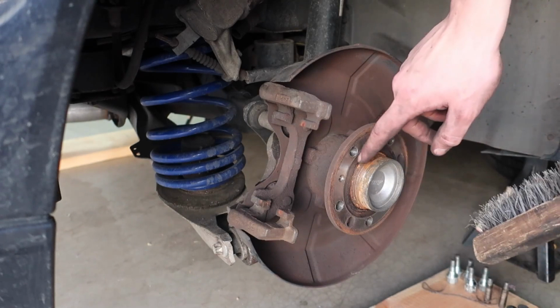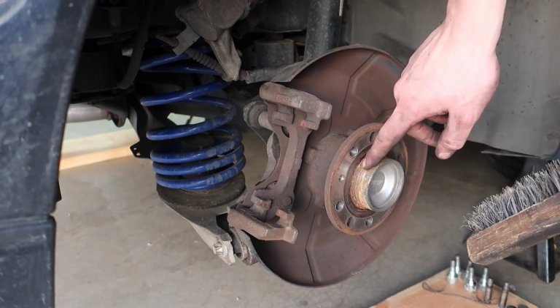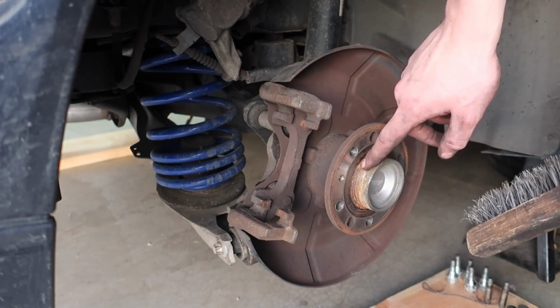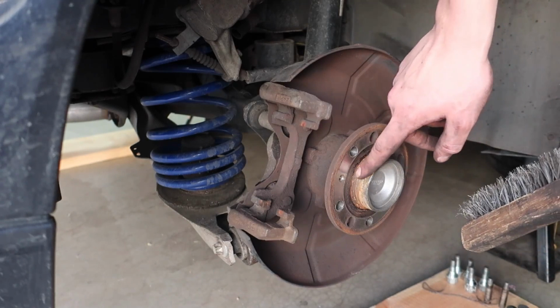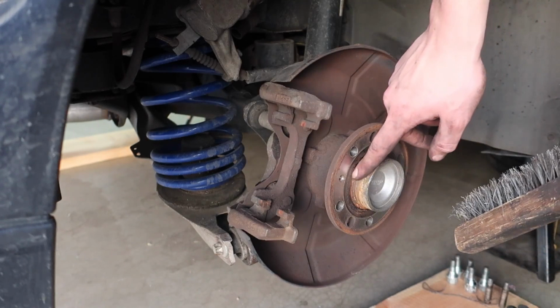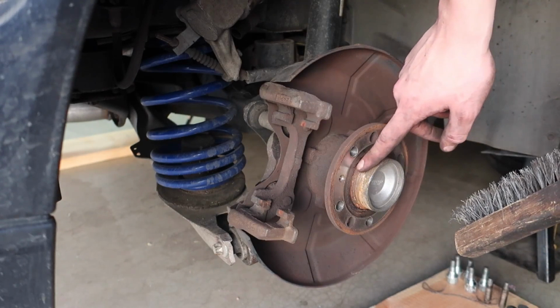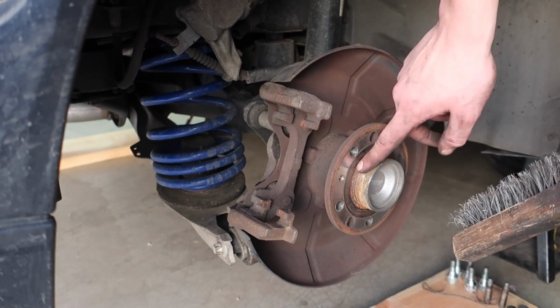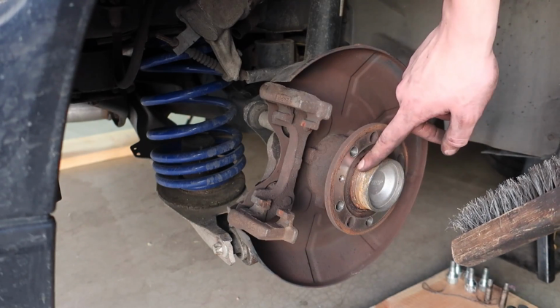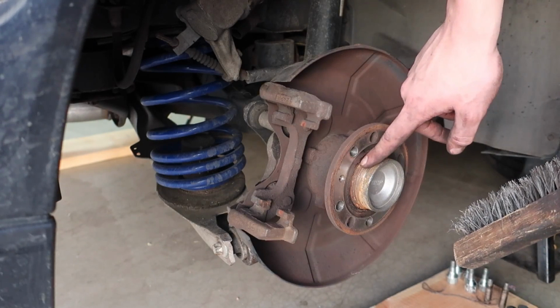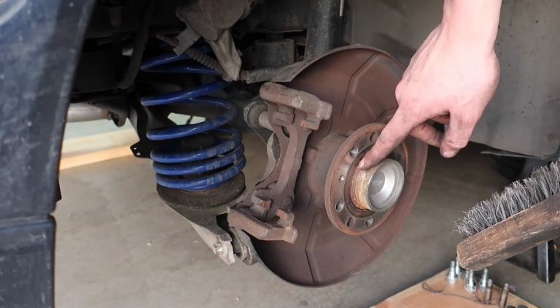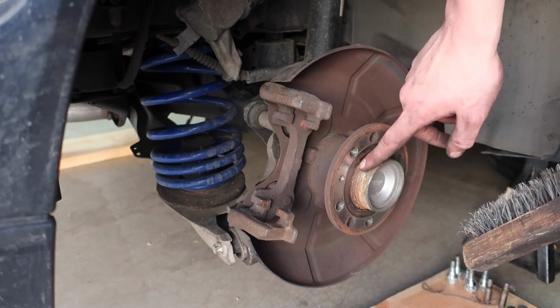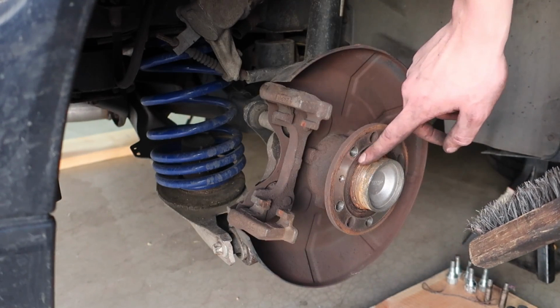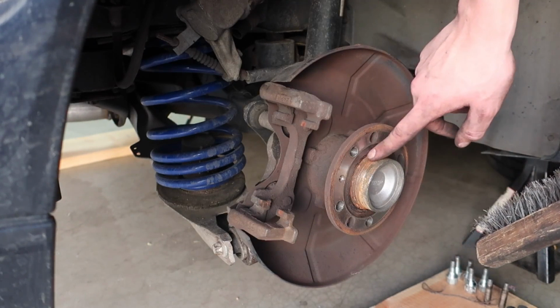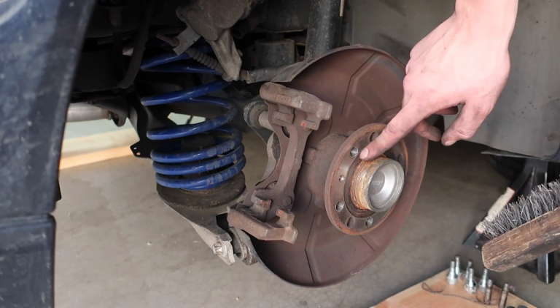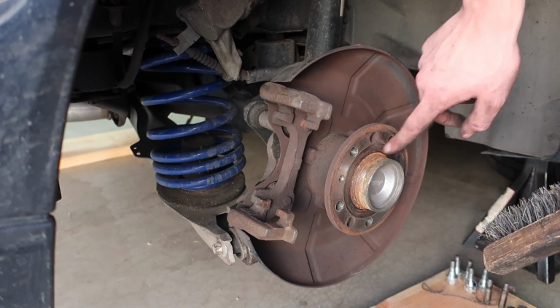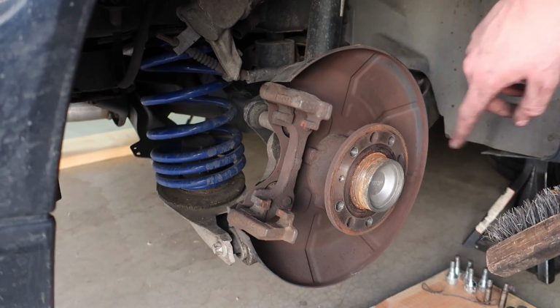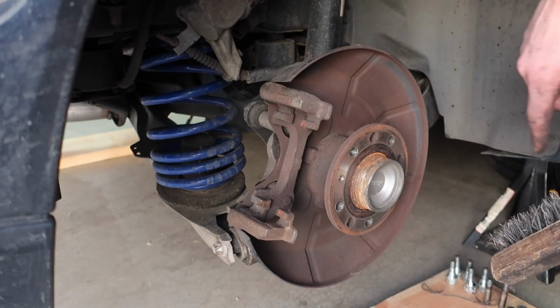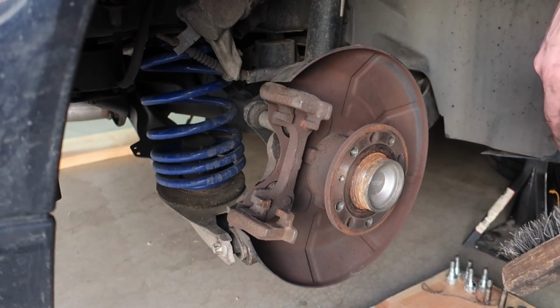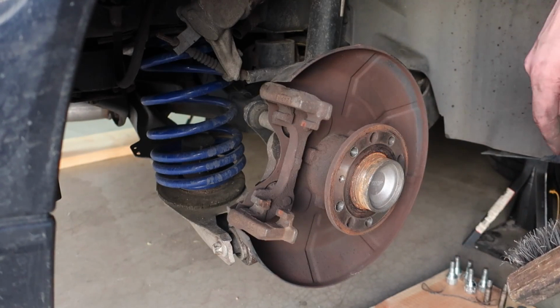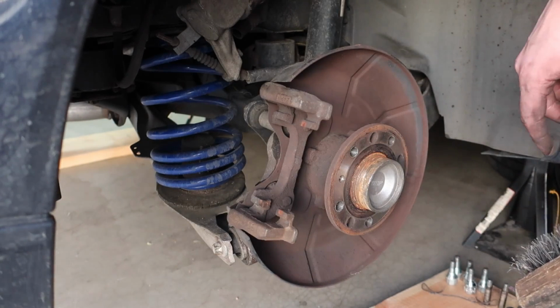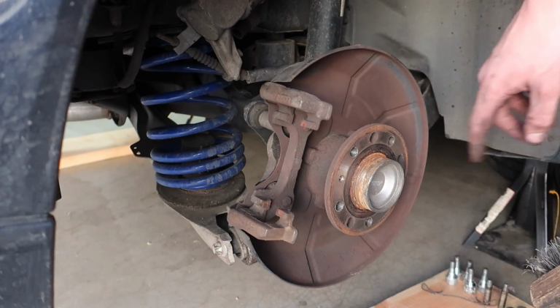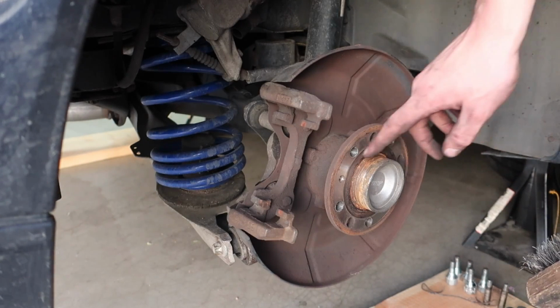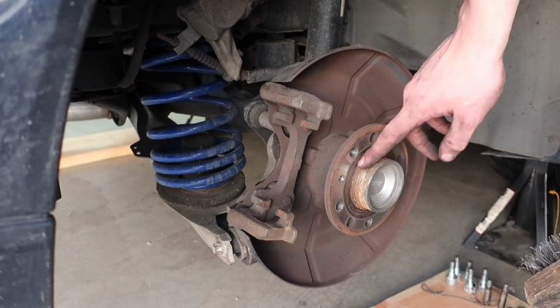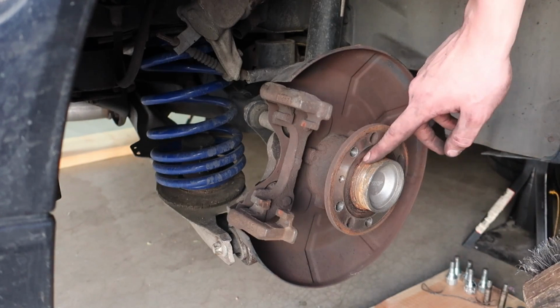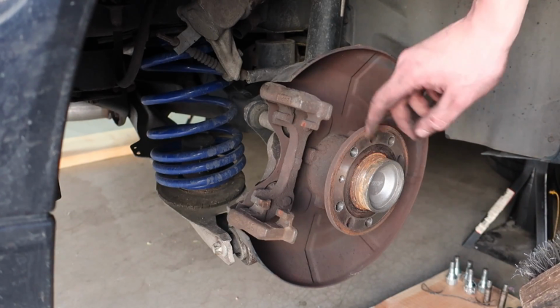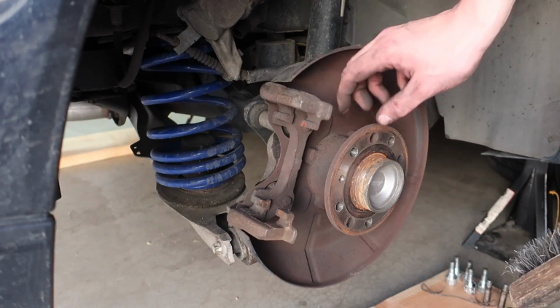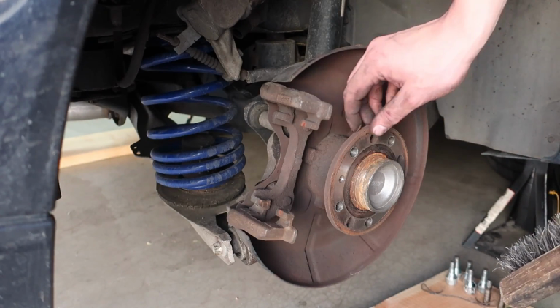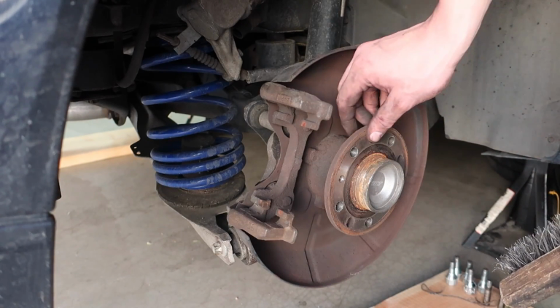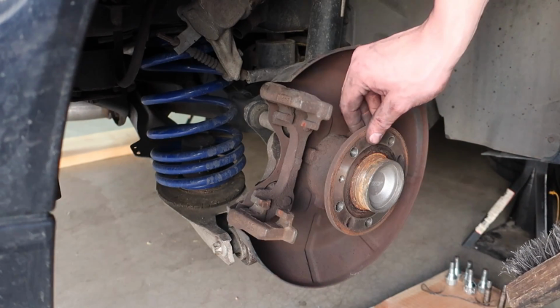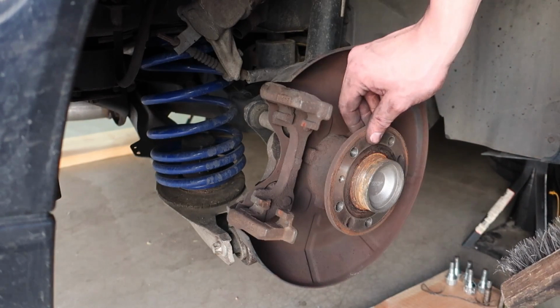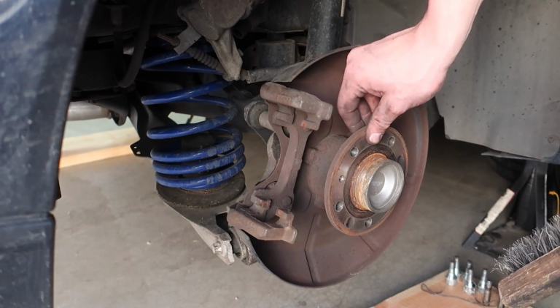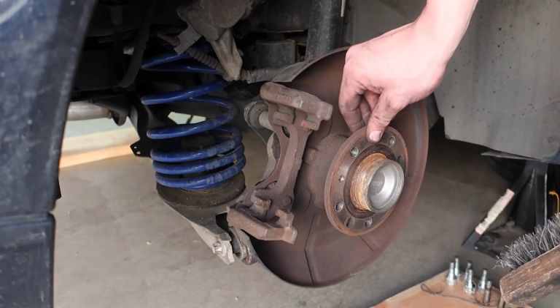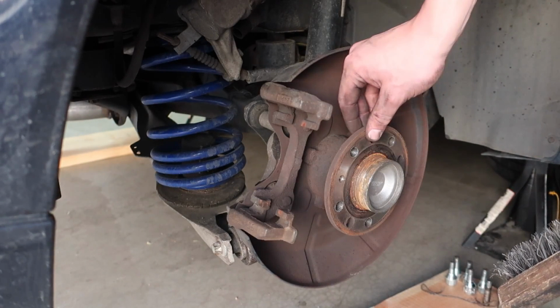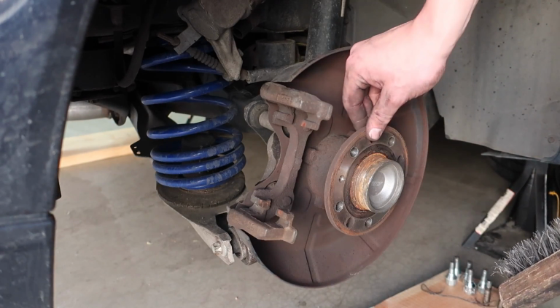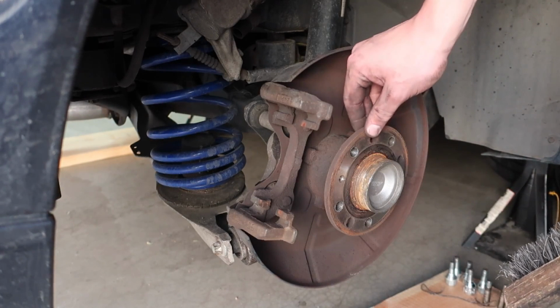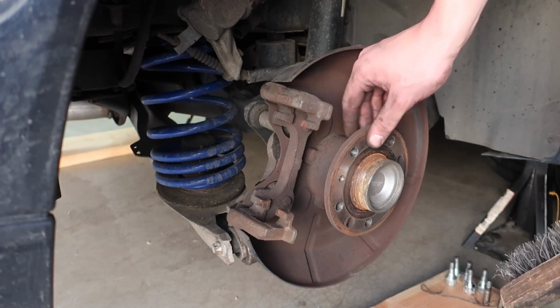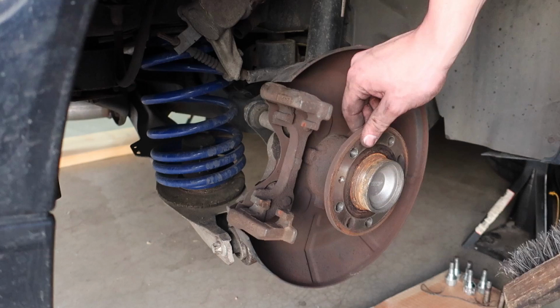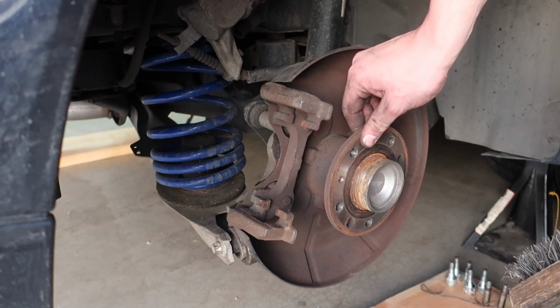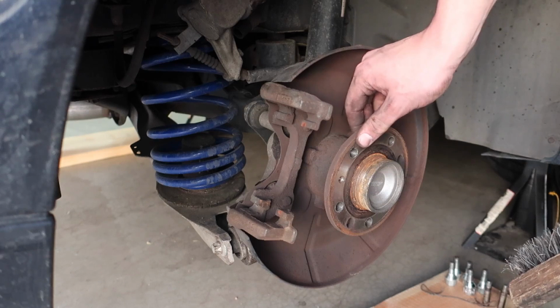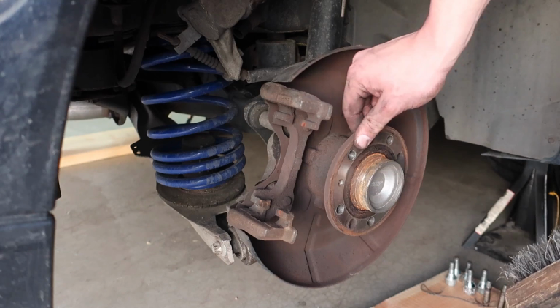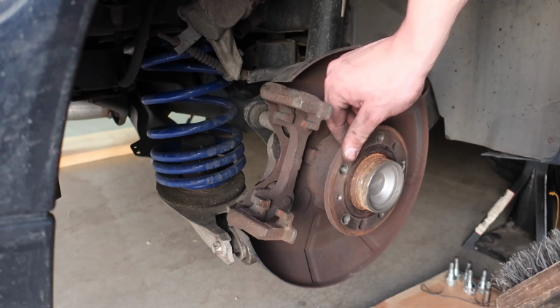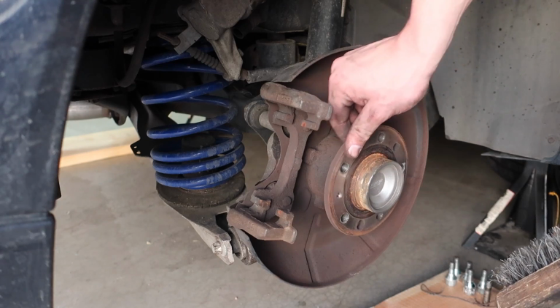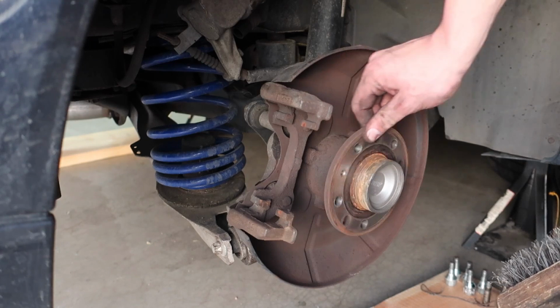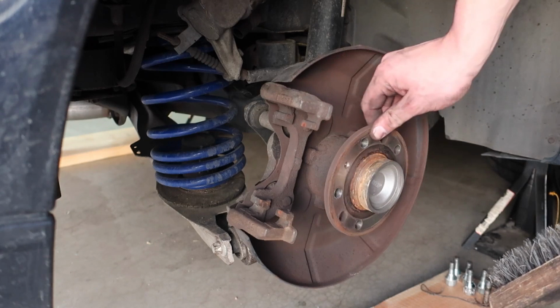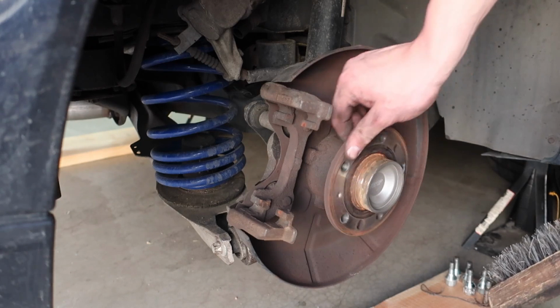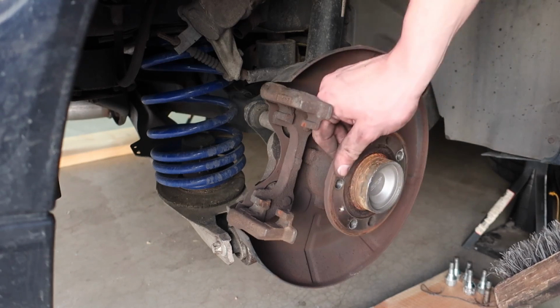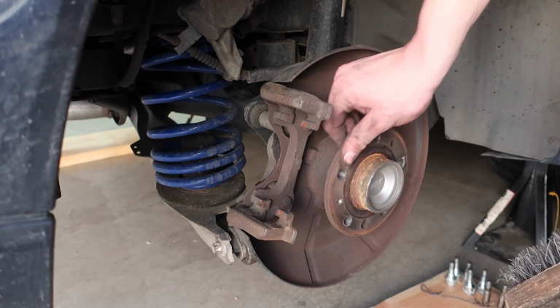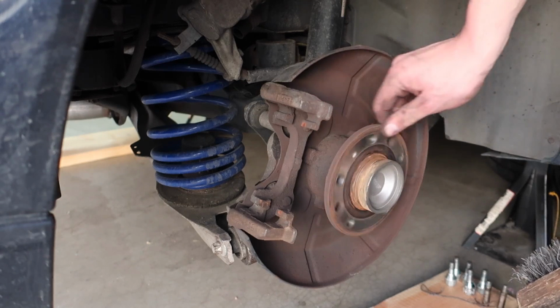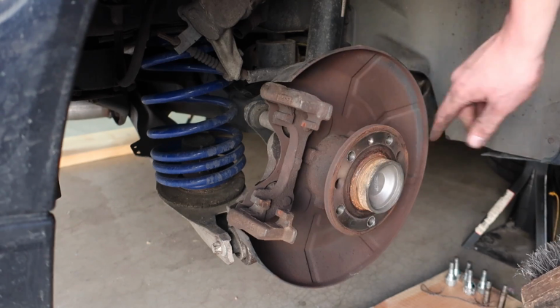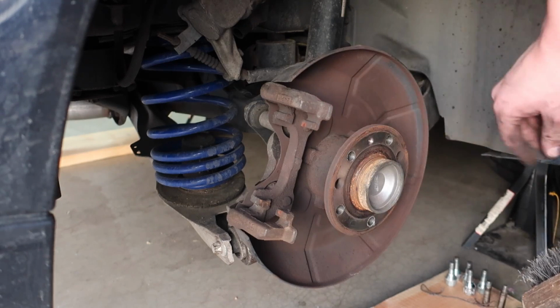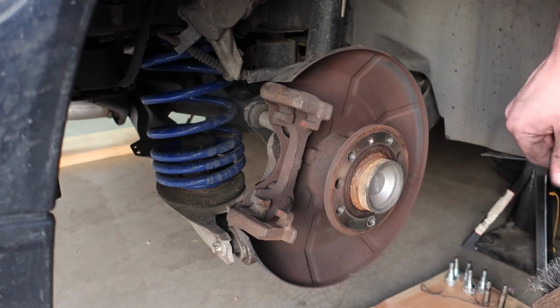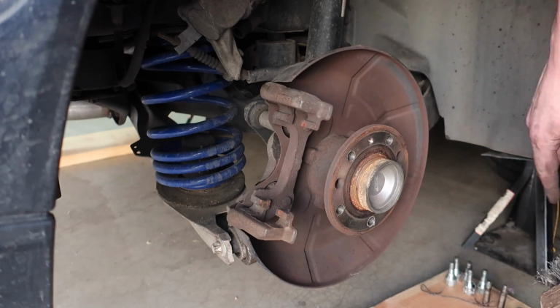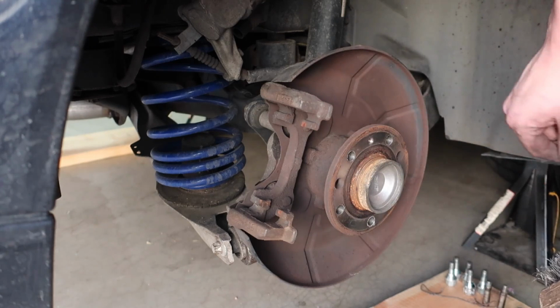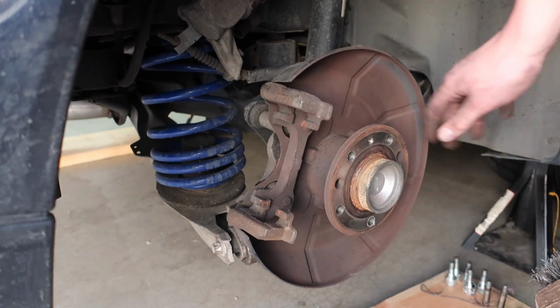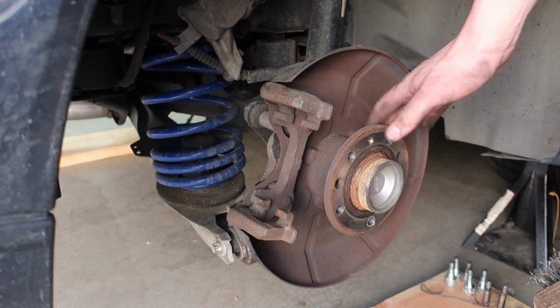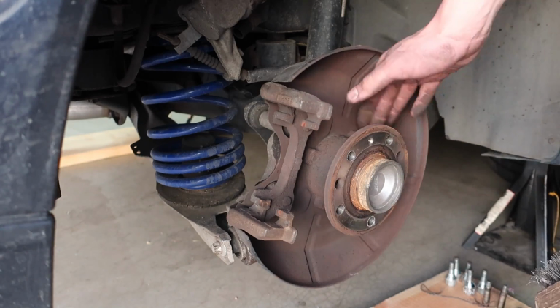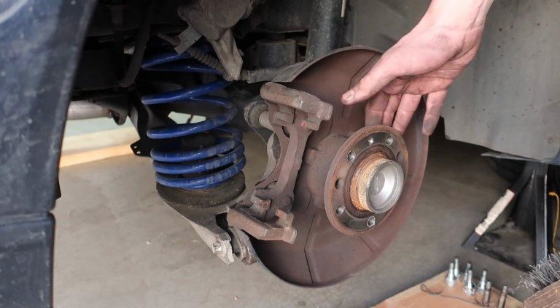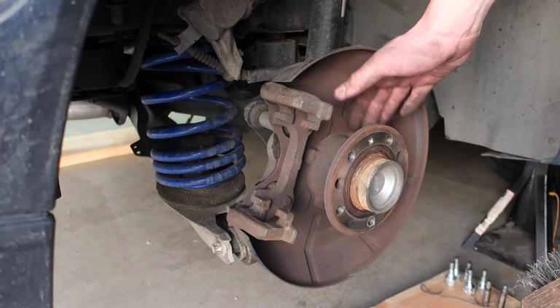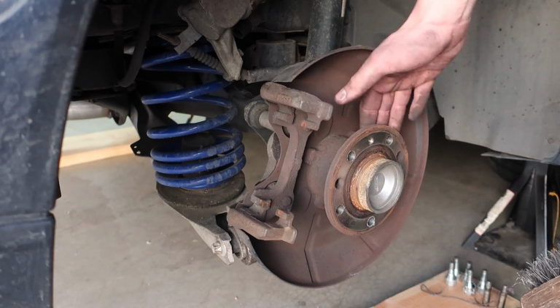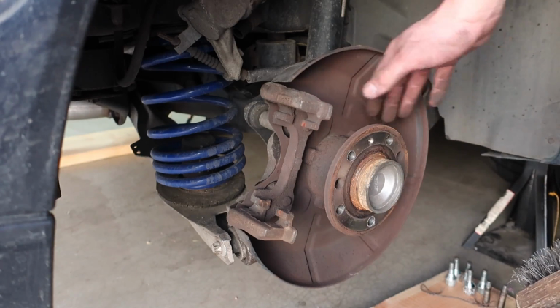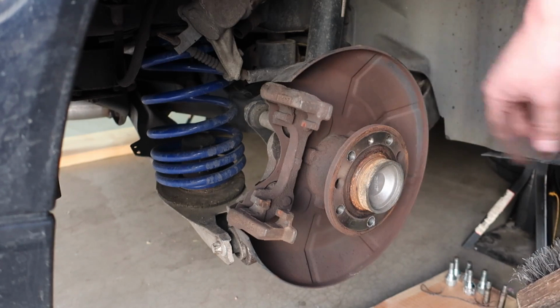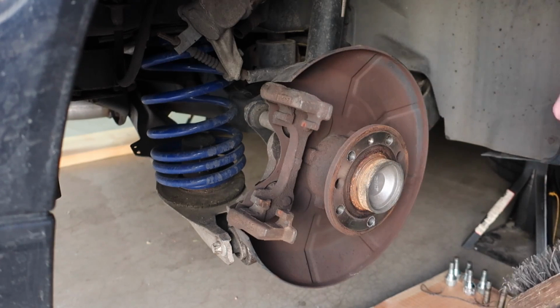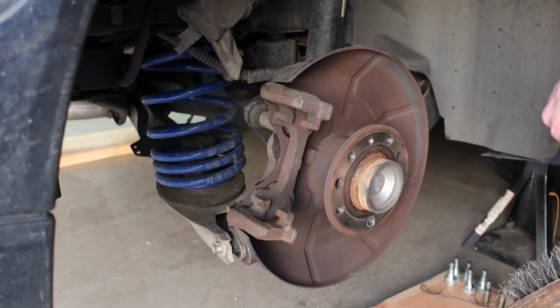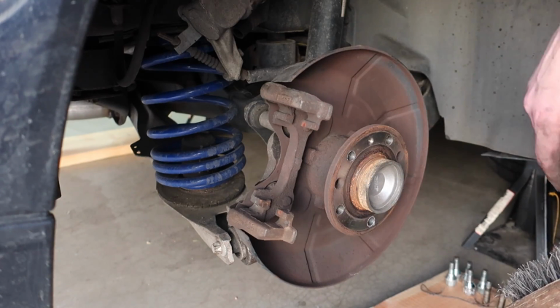Before we even start thinking about putting anything back on, we're going to take a wire brush and try to get rid of some of this corrosion here that's on the hub.